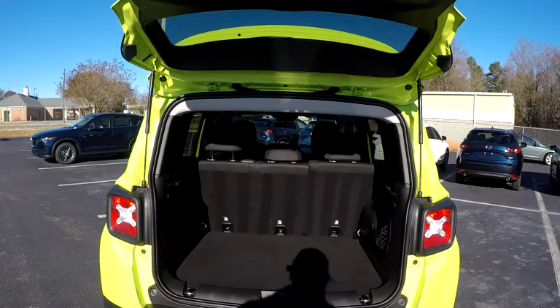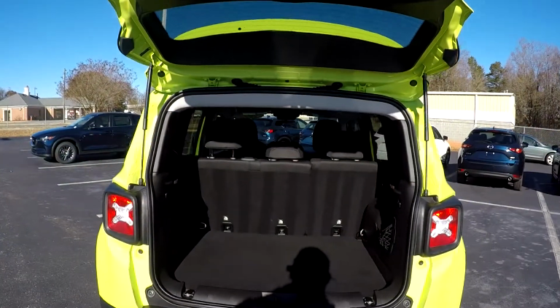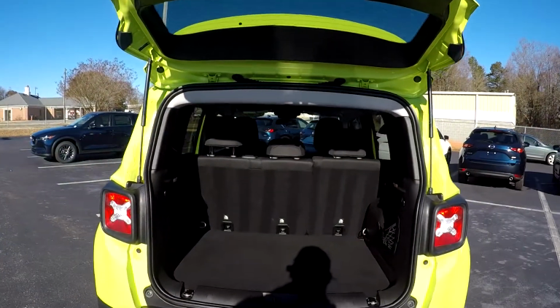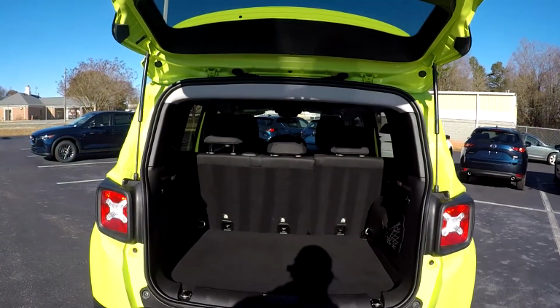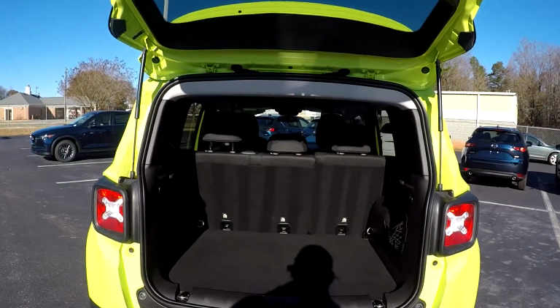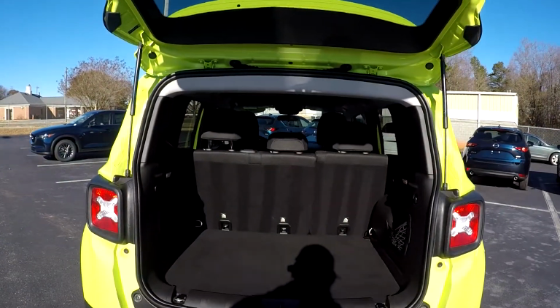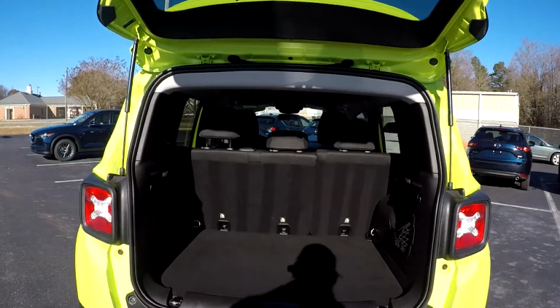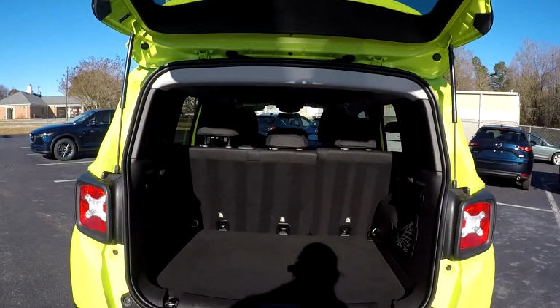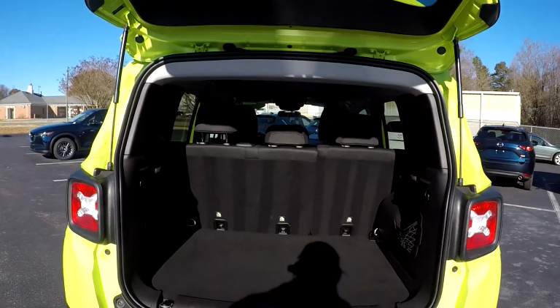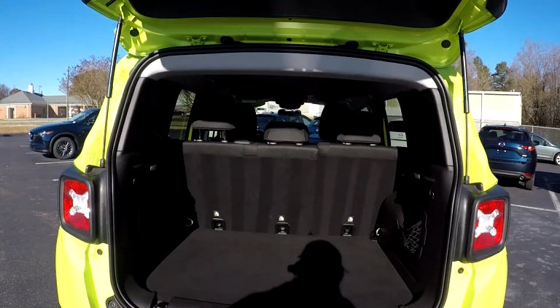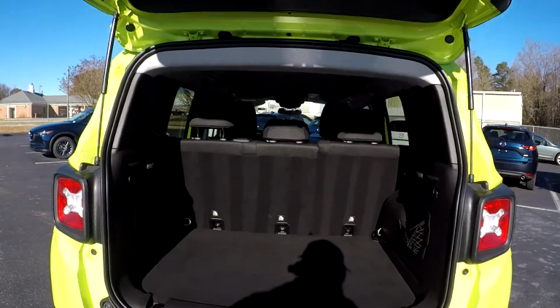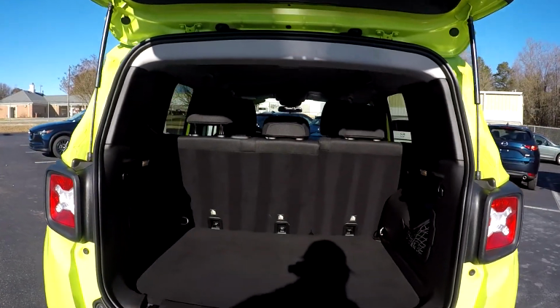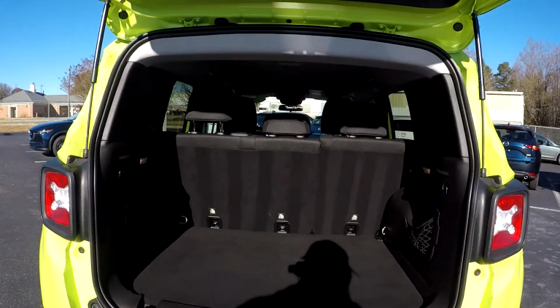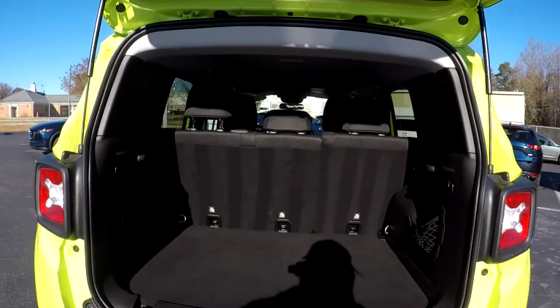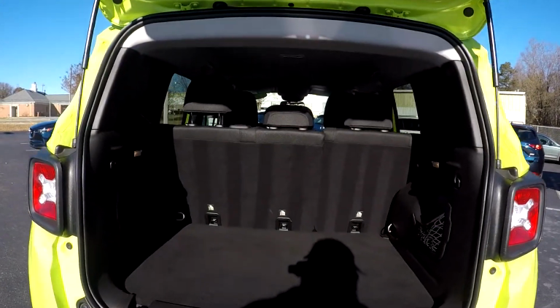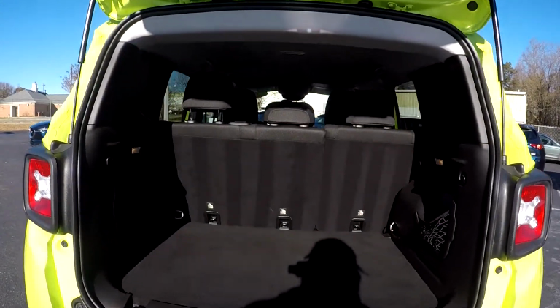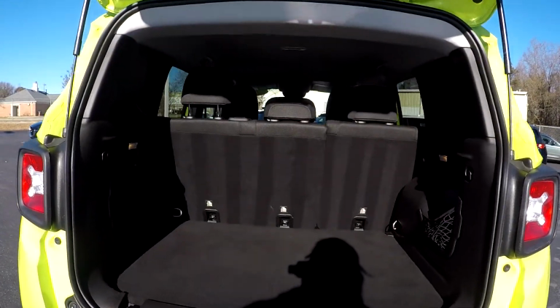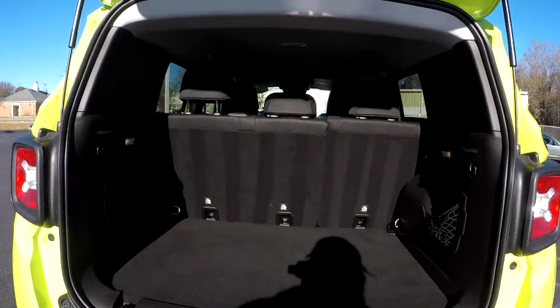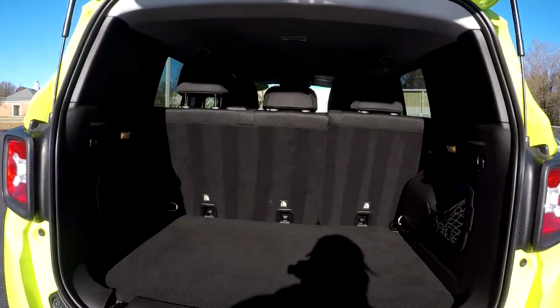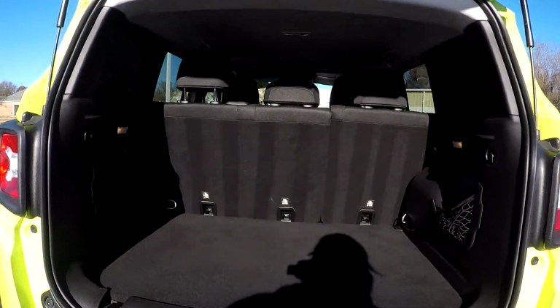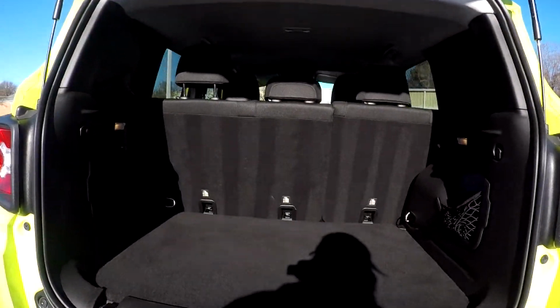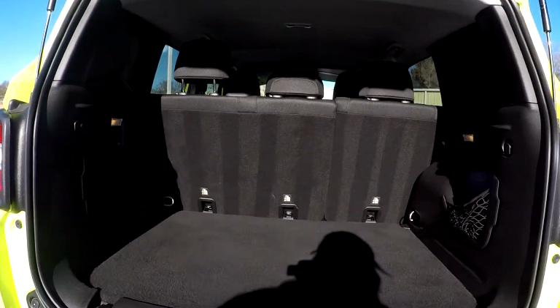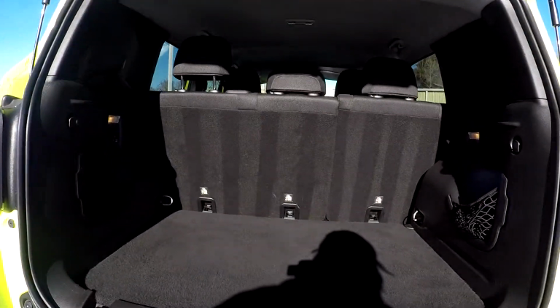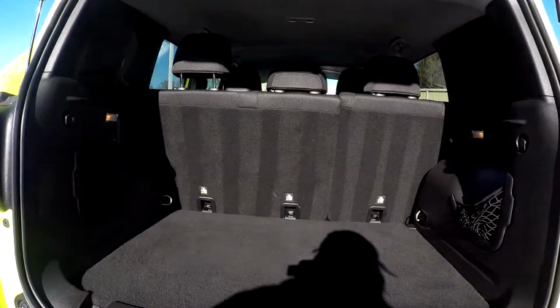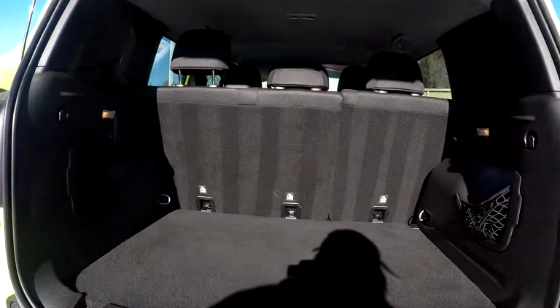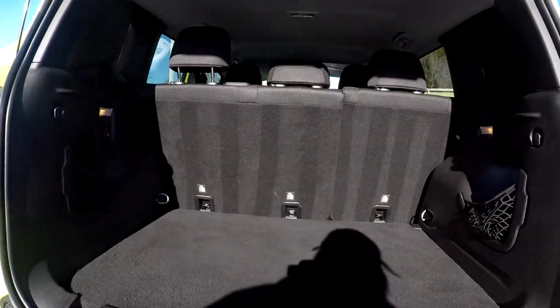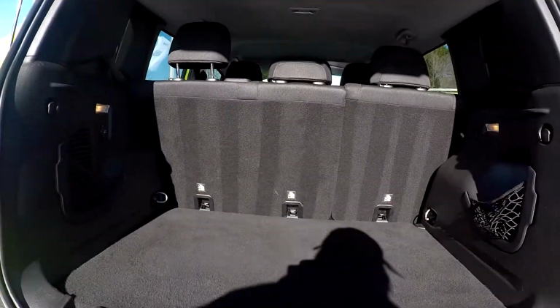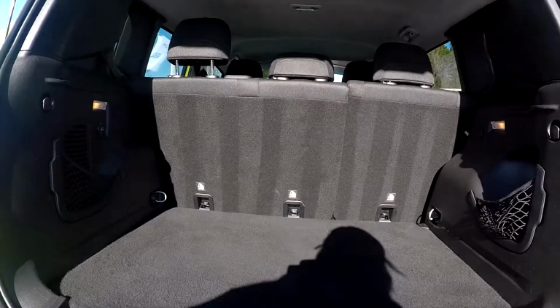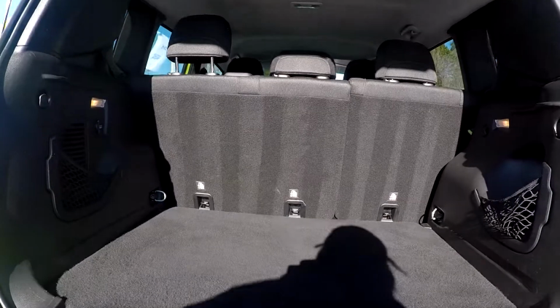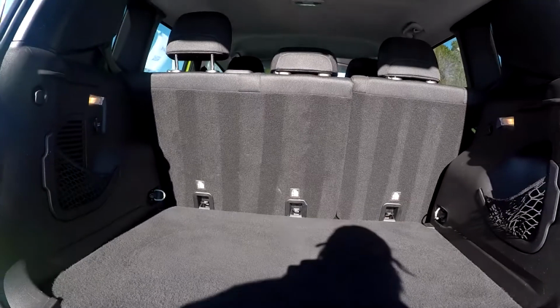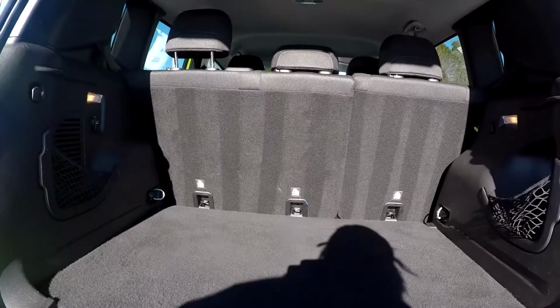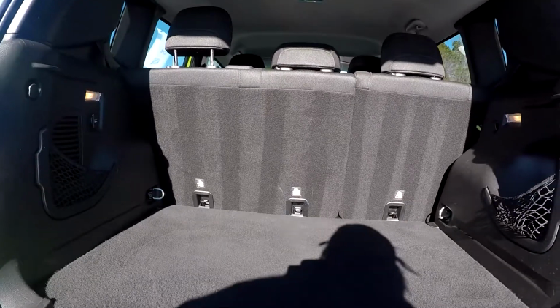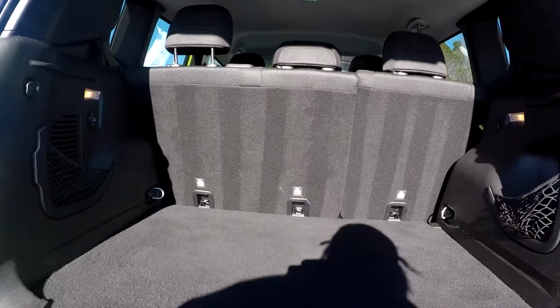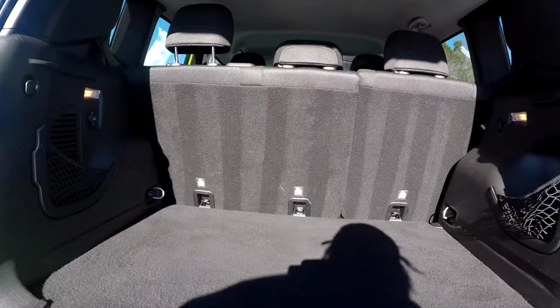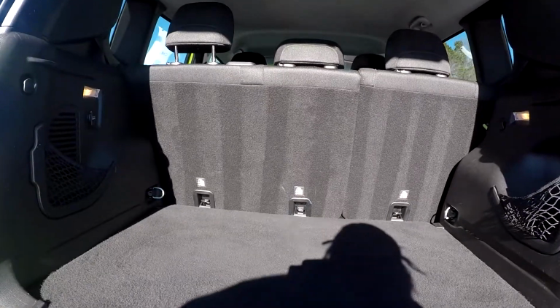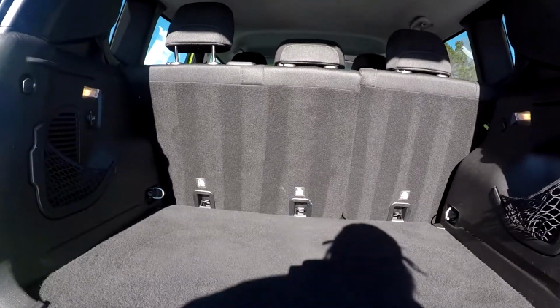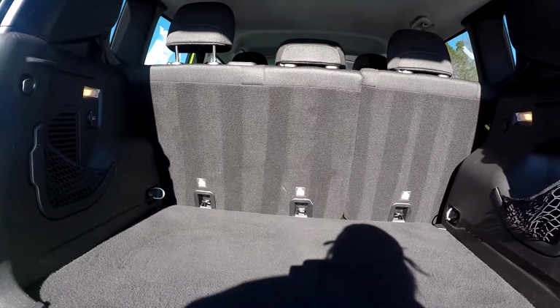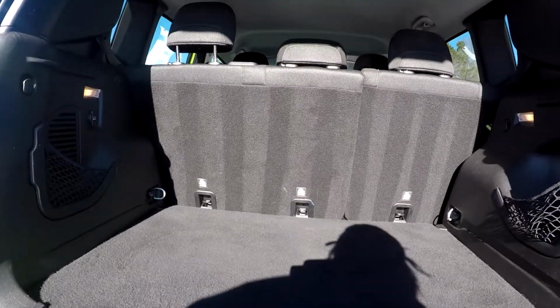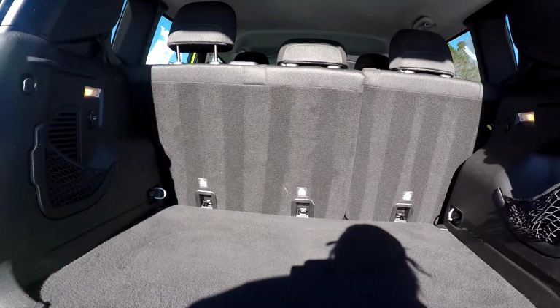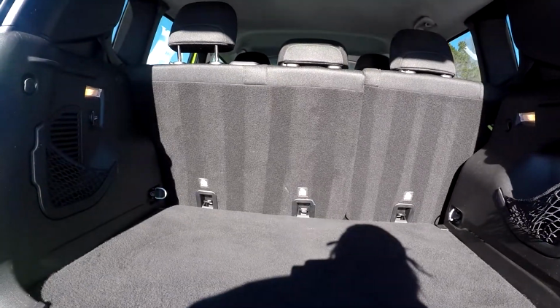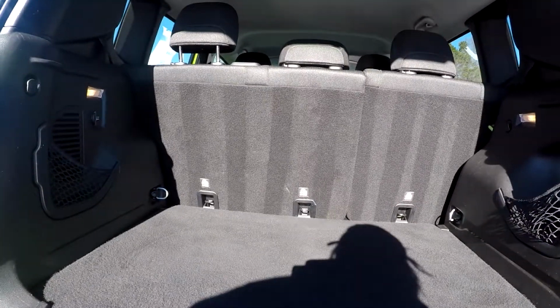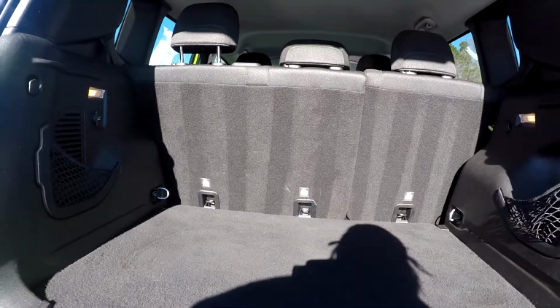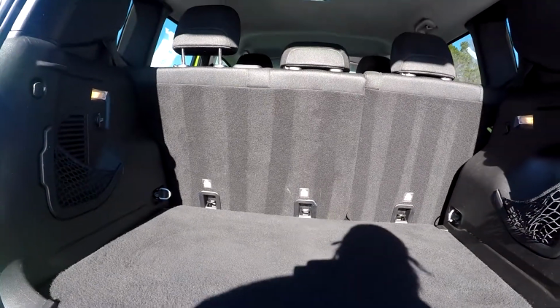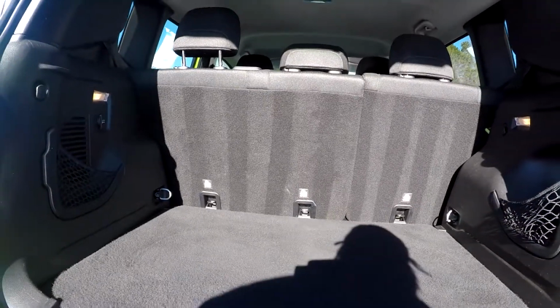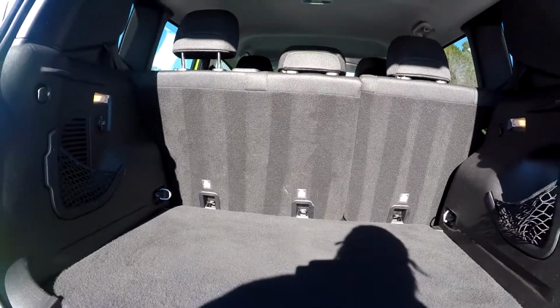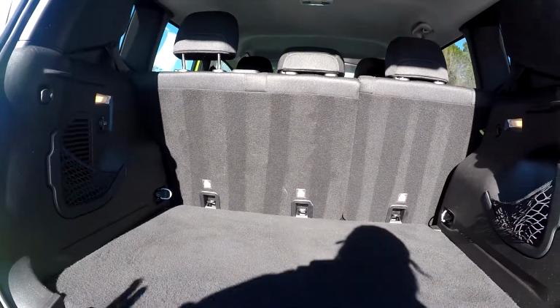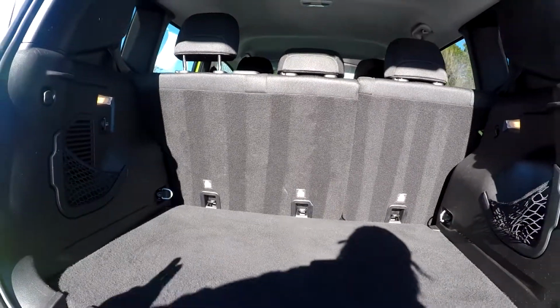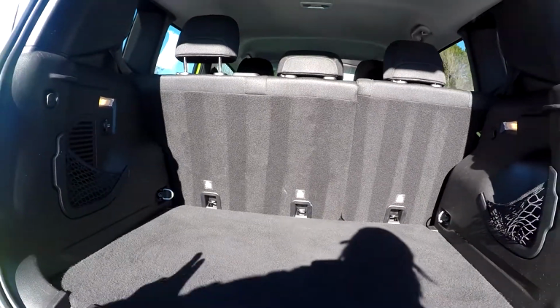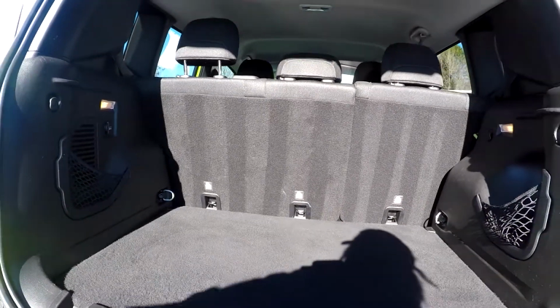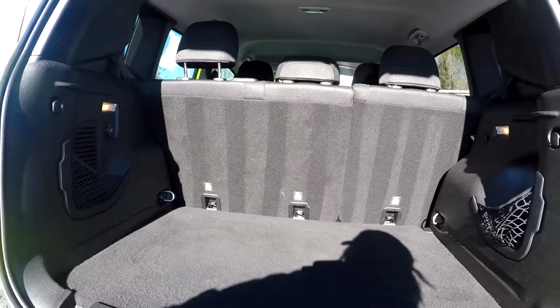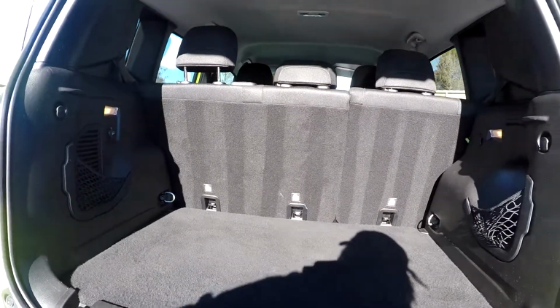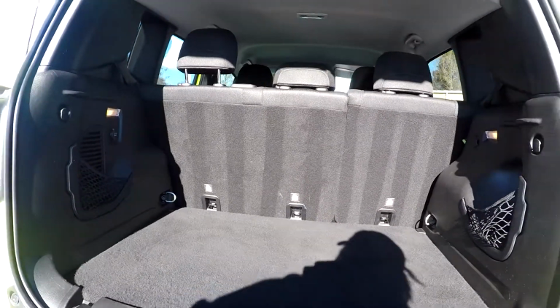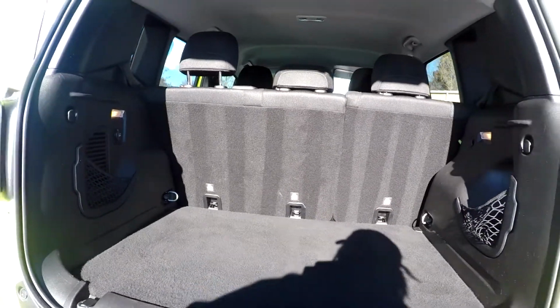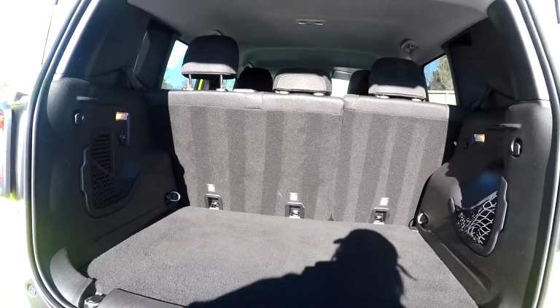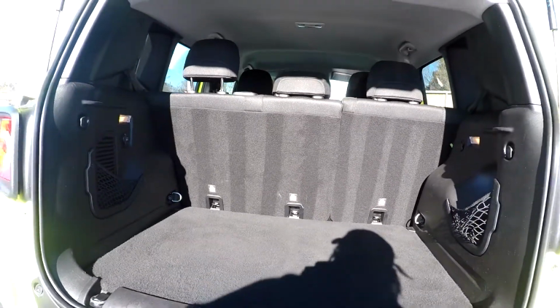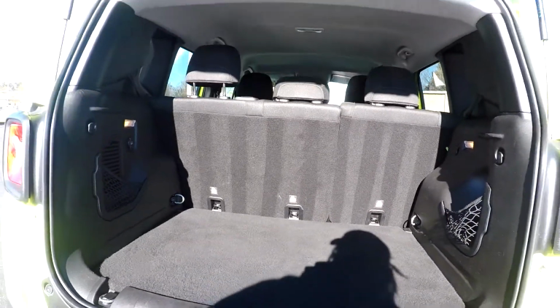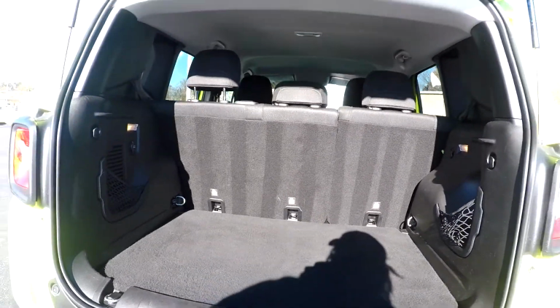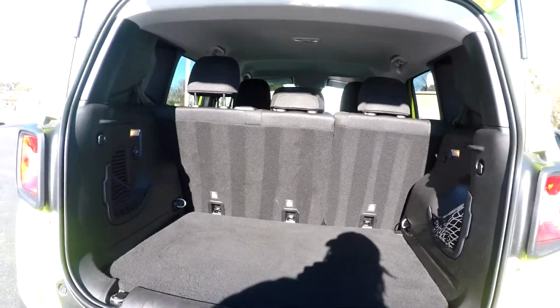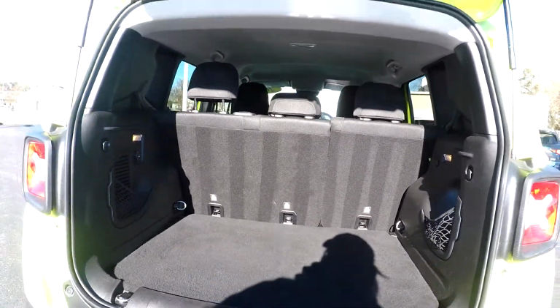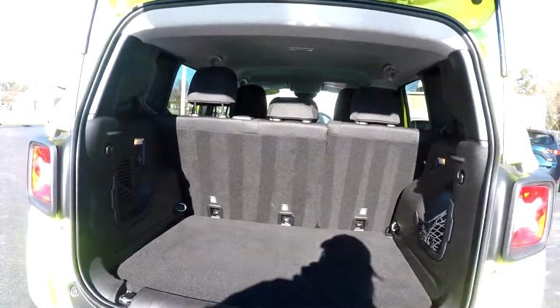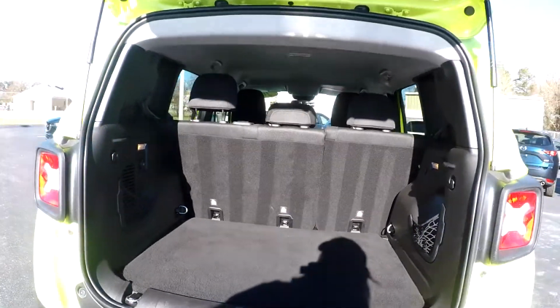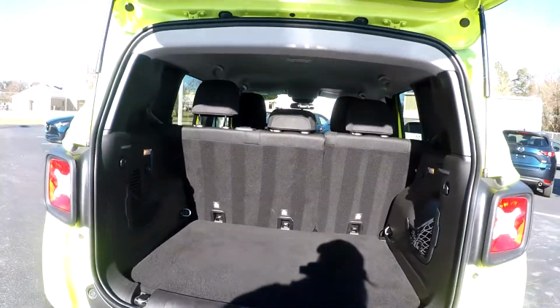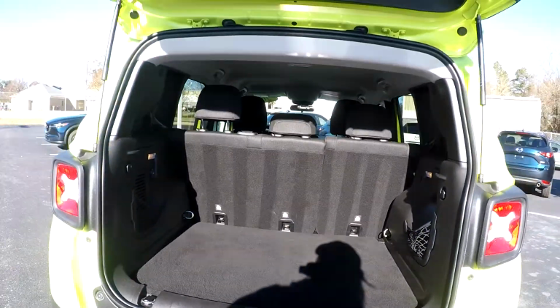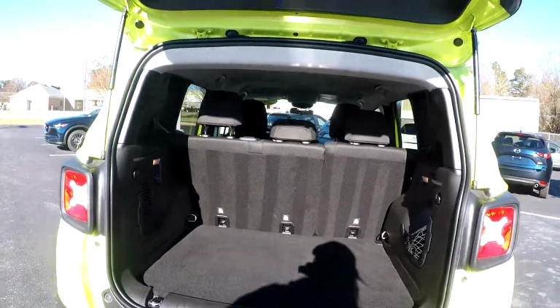Just coming into your cargo area here — you have a pretty good amount of space with nets on the side along with additional power ports.